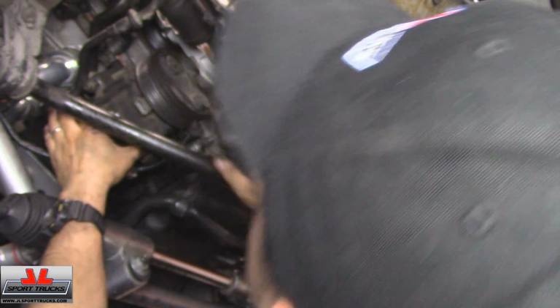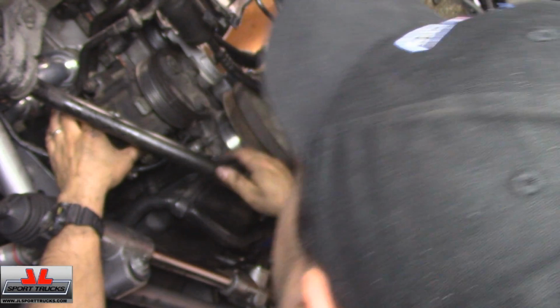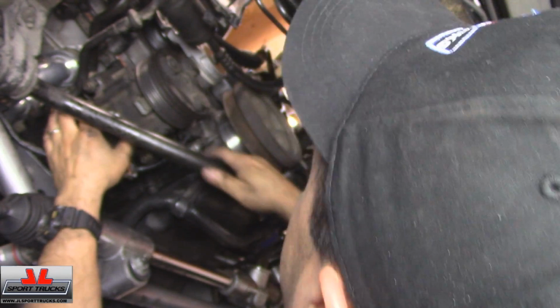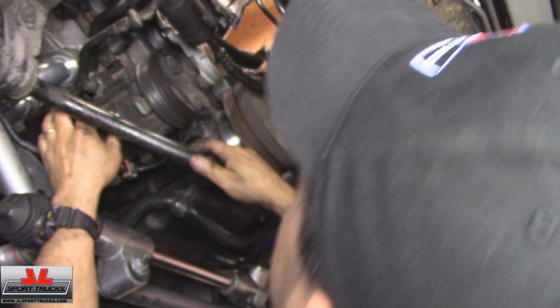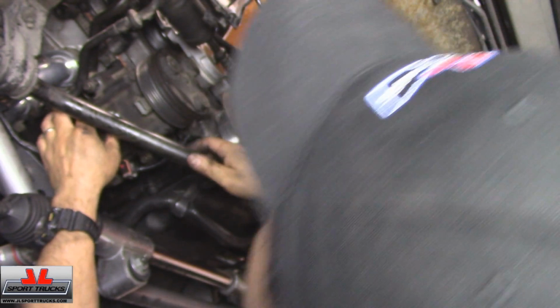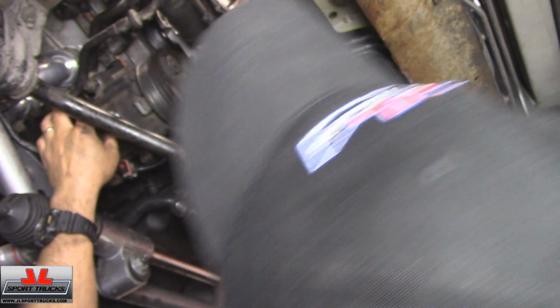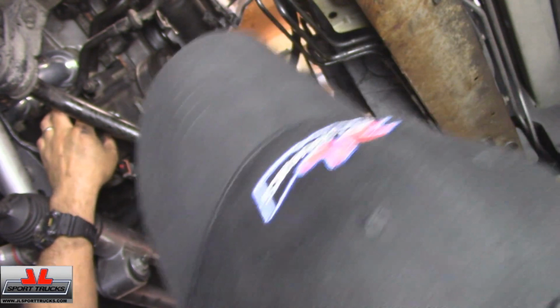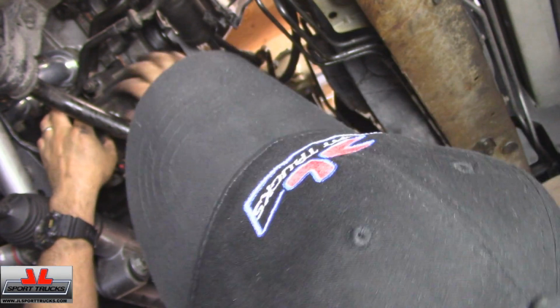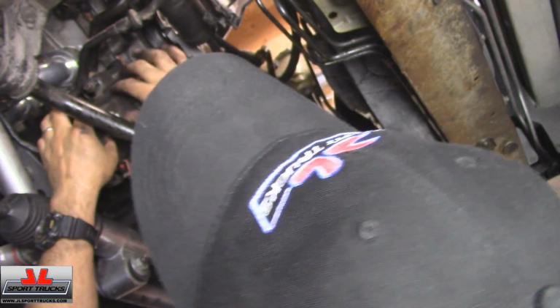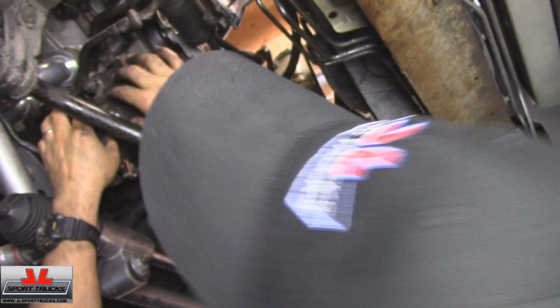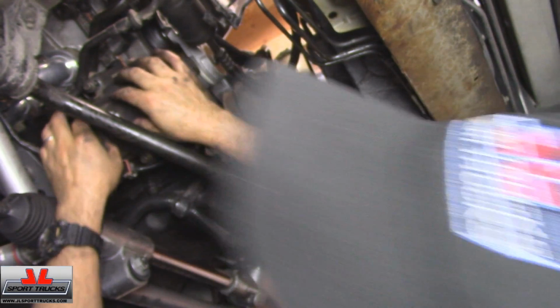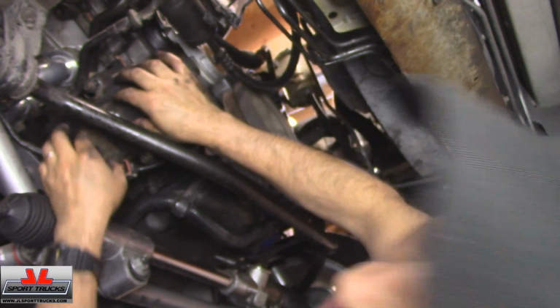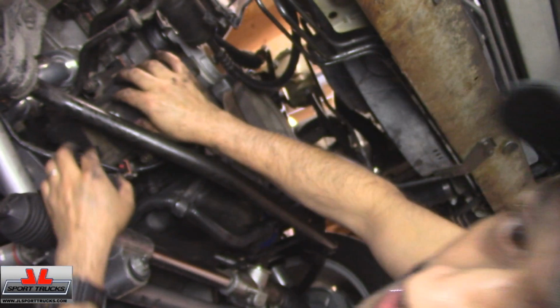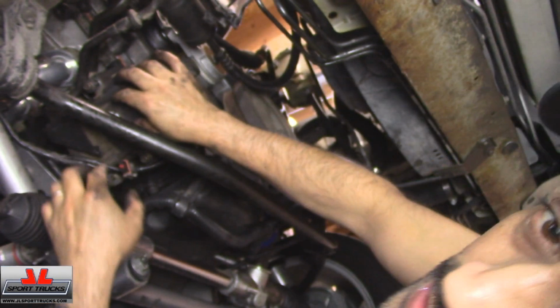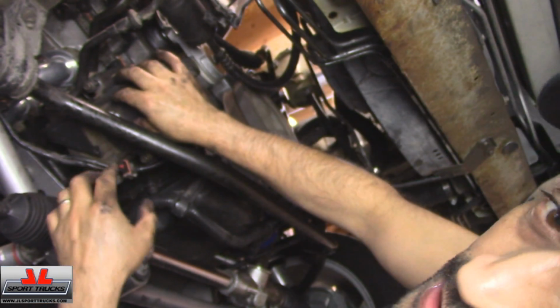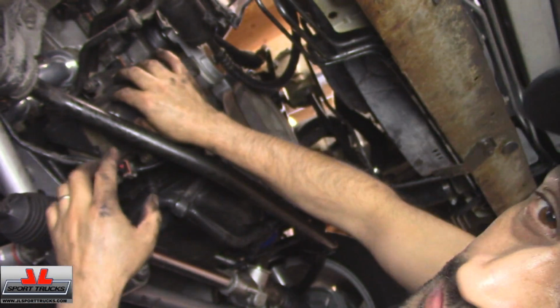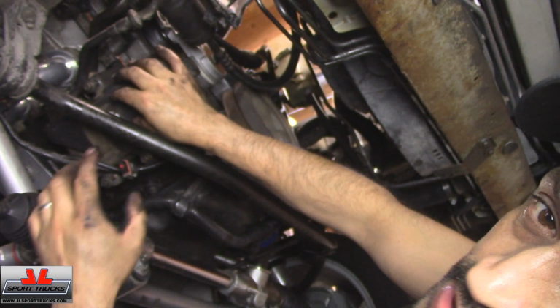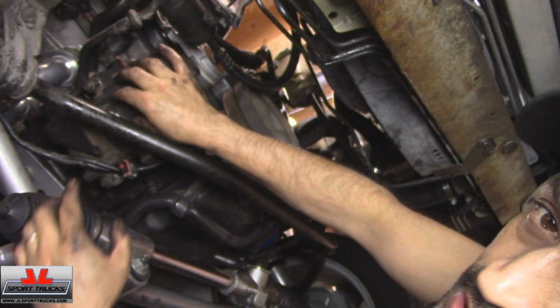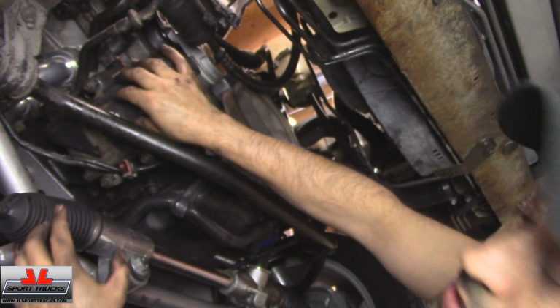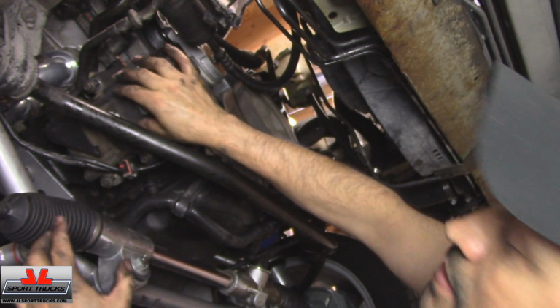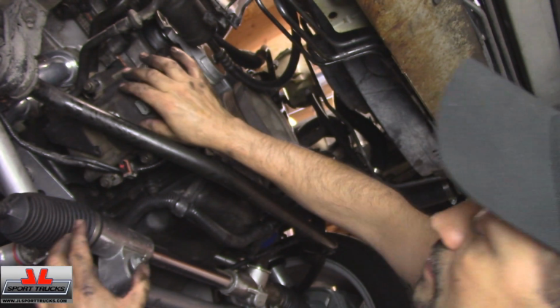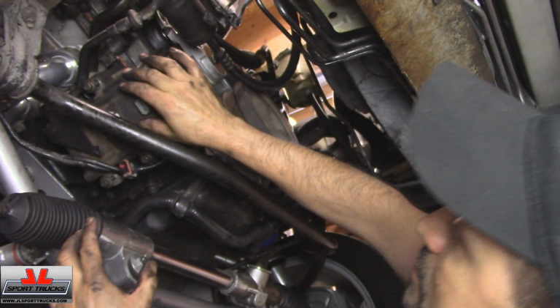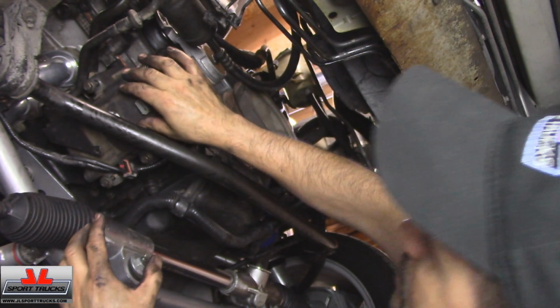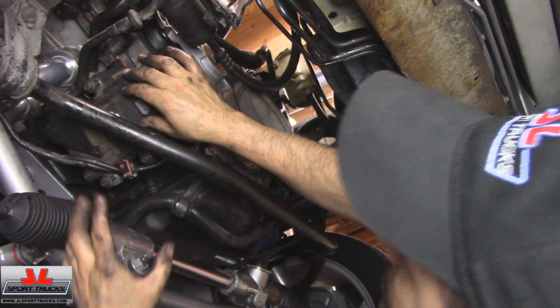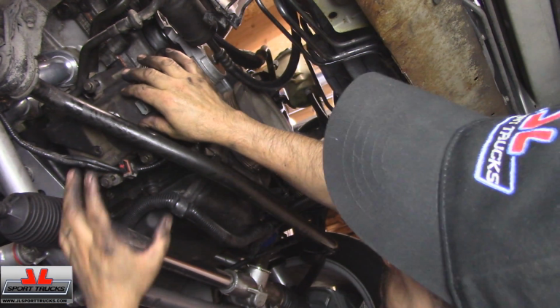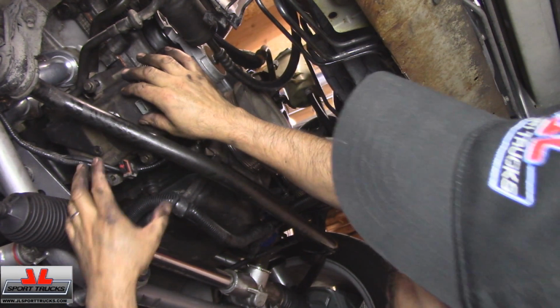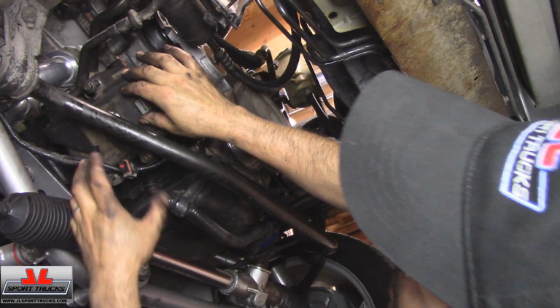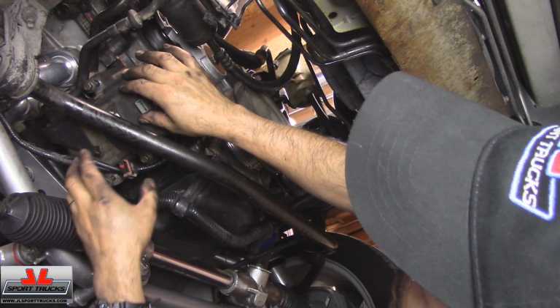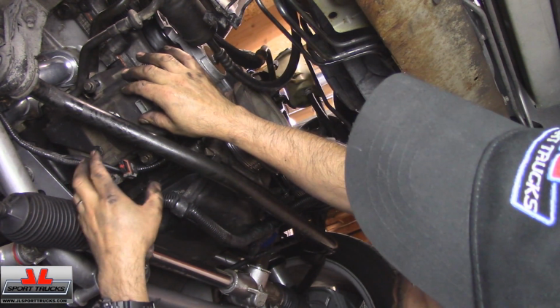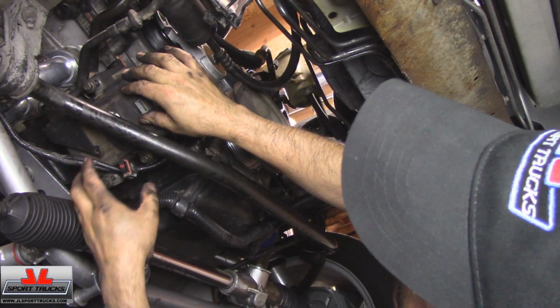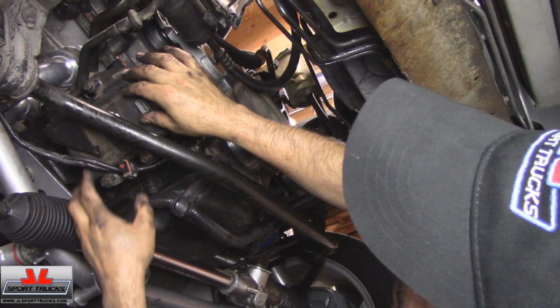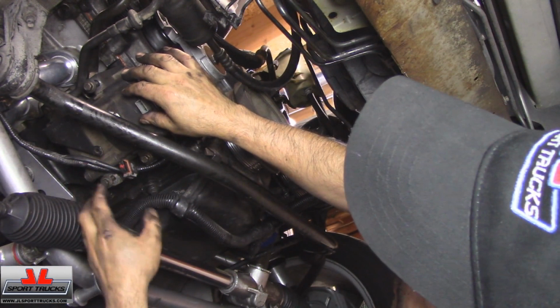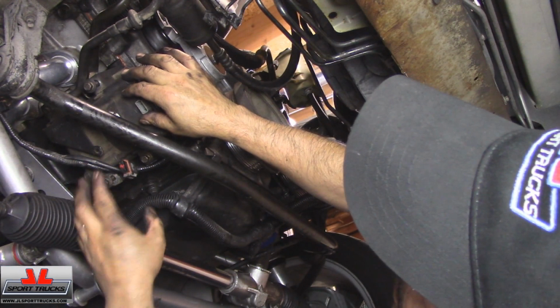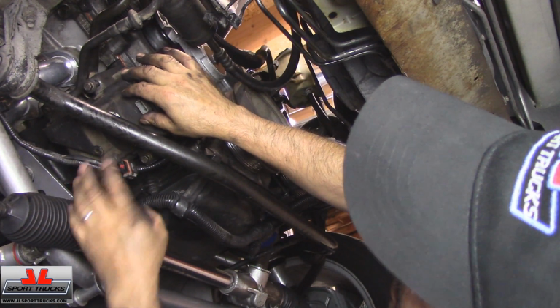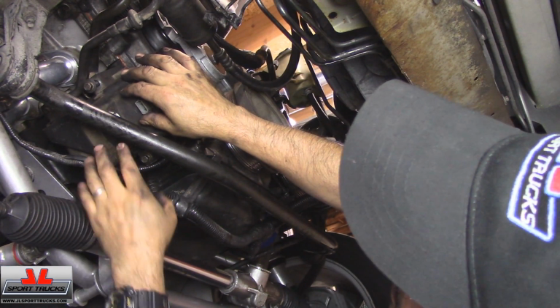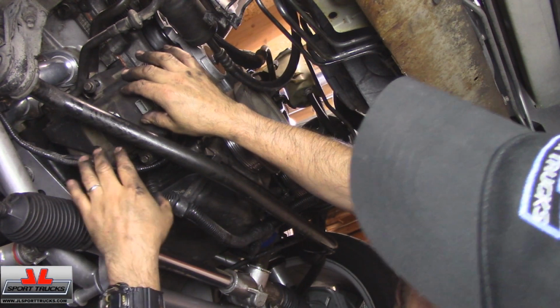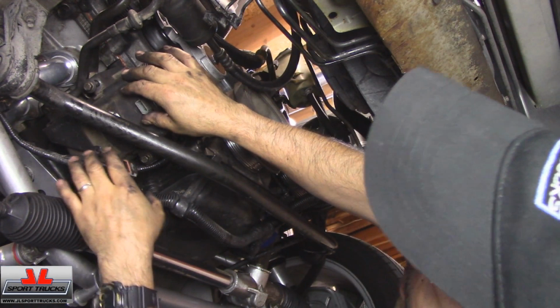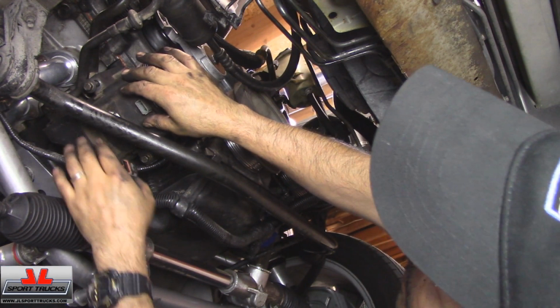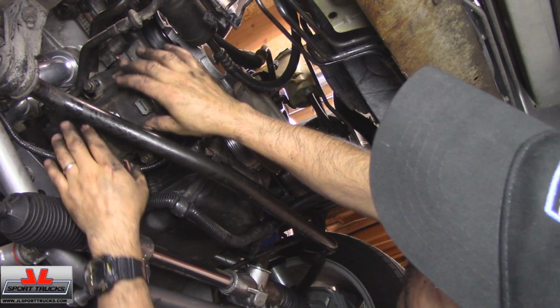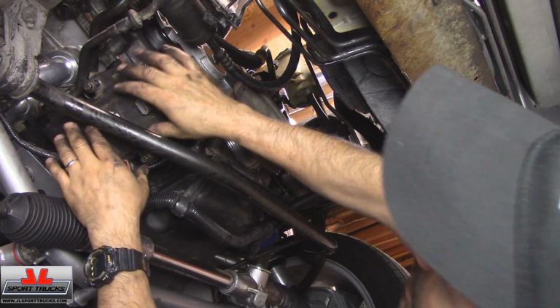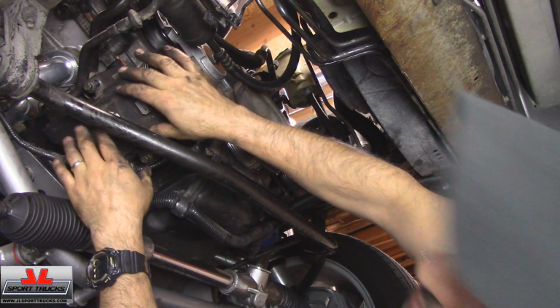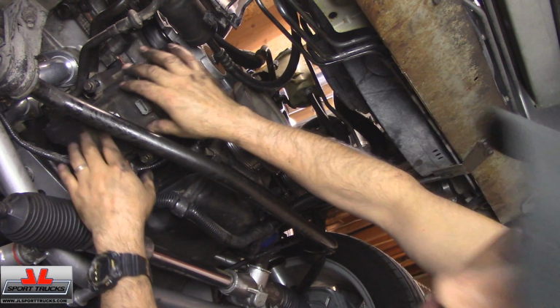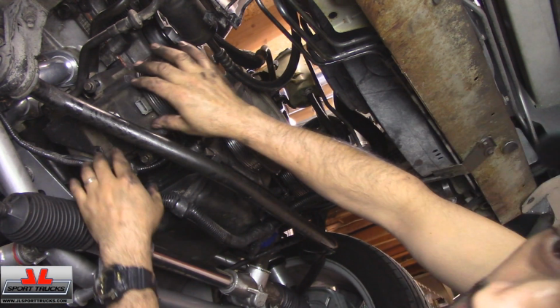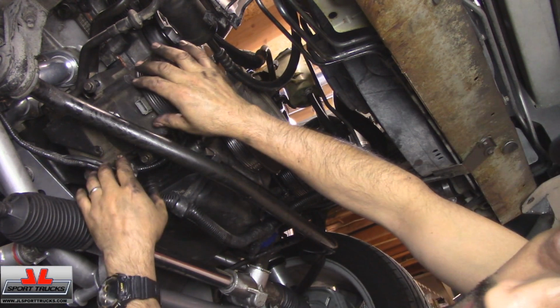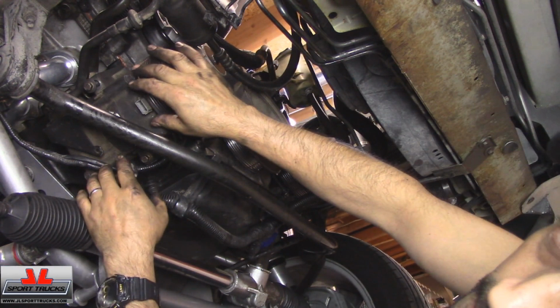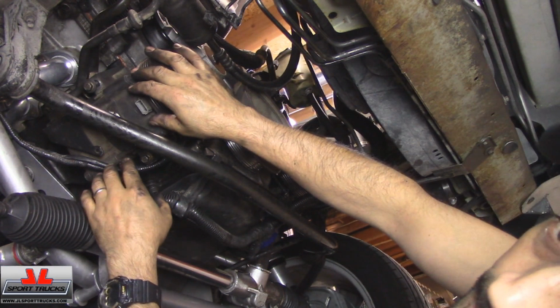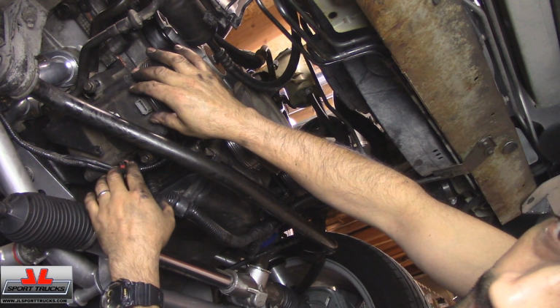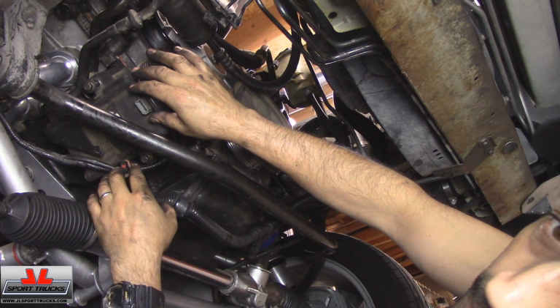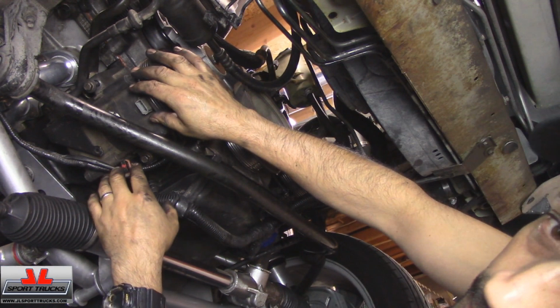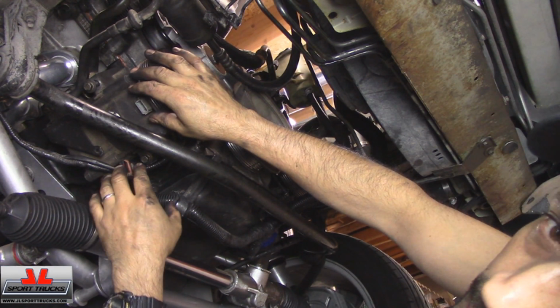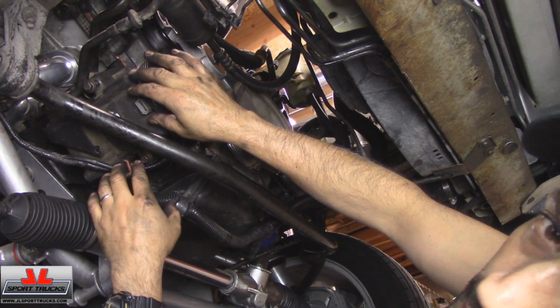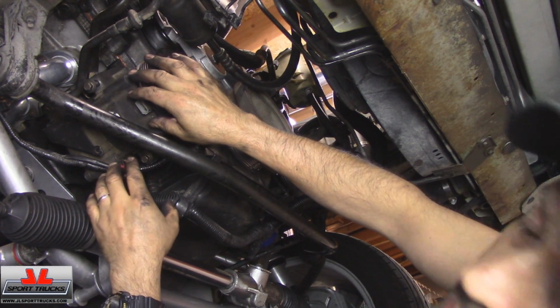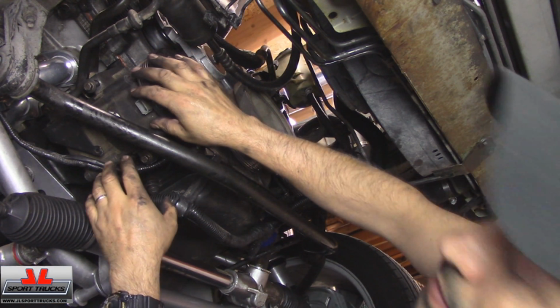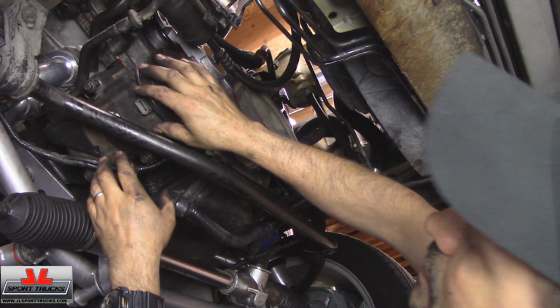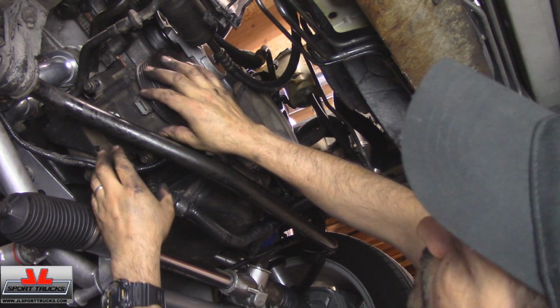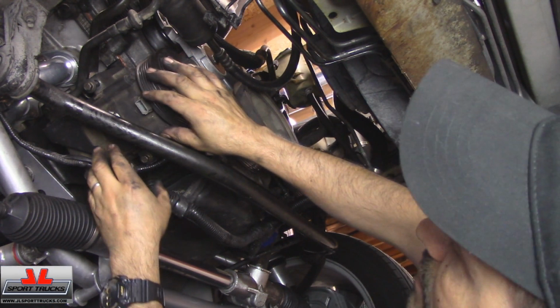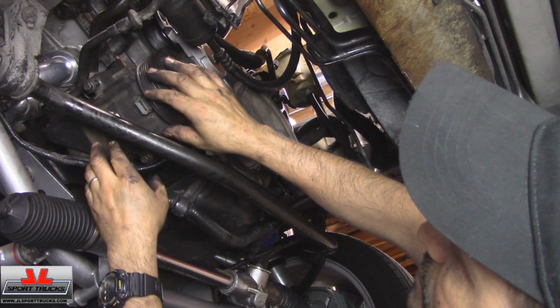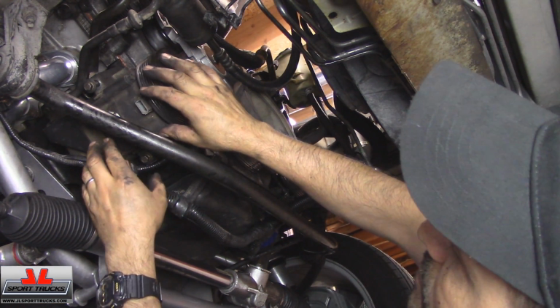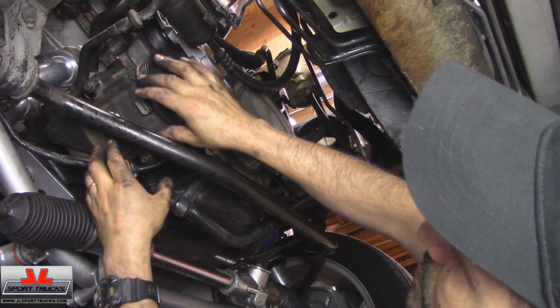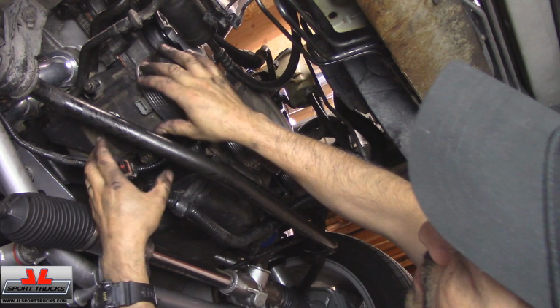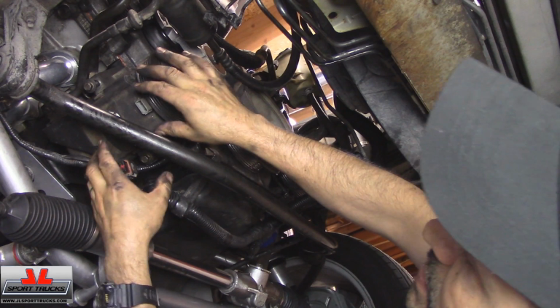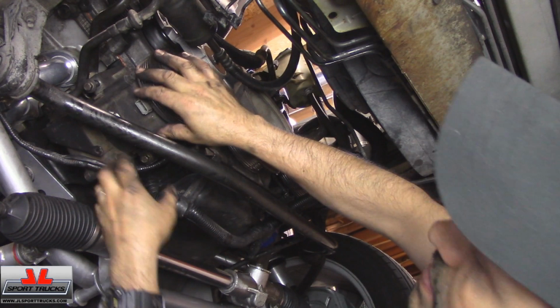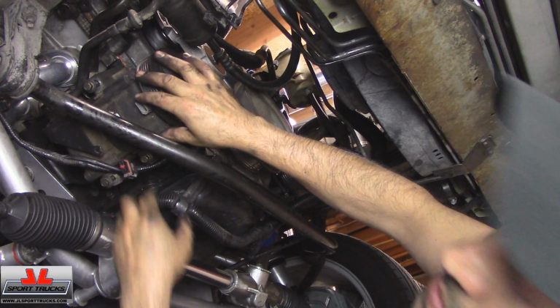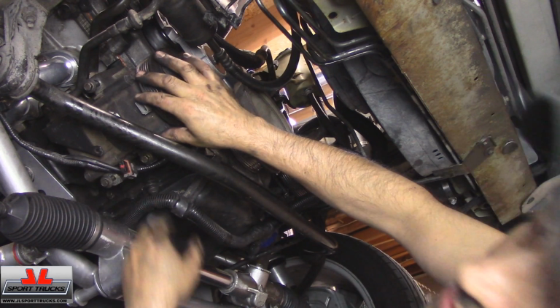Alright, so I got them started and now I'm just going to get a socket and a ratchet and fasten it up. I'll fast forward to the next step.